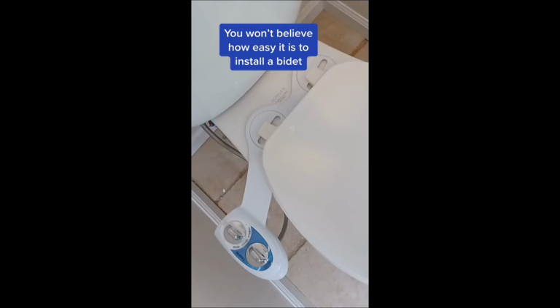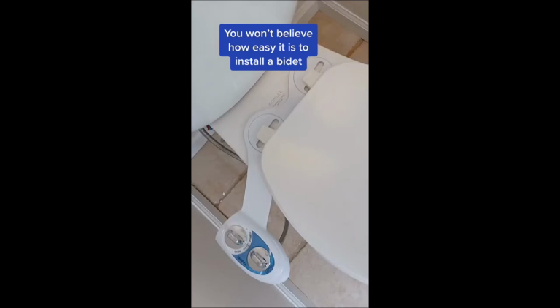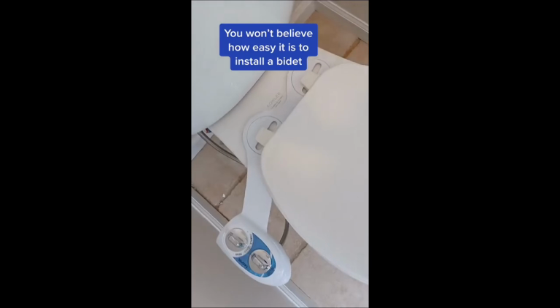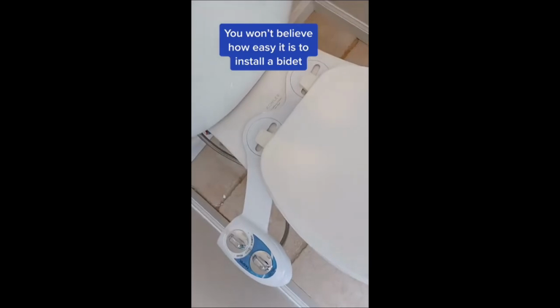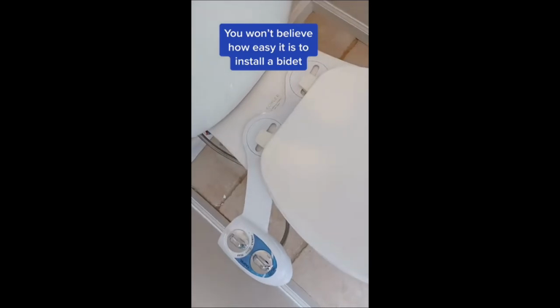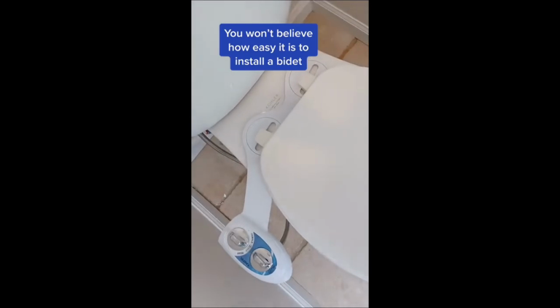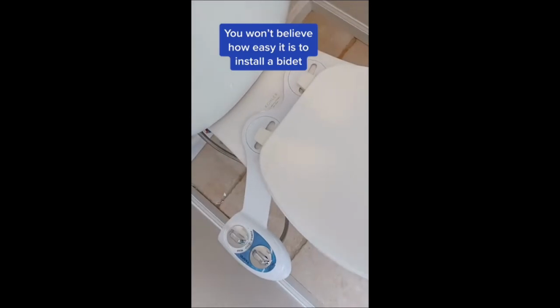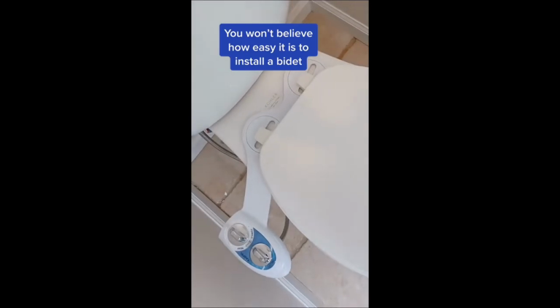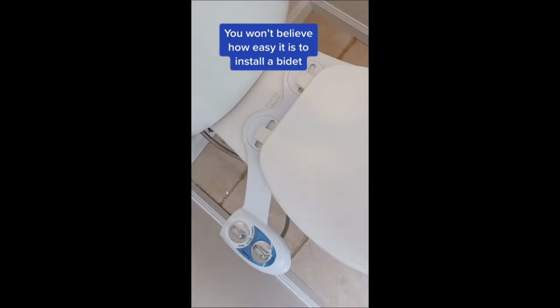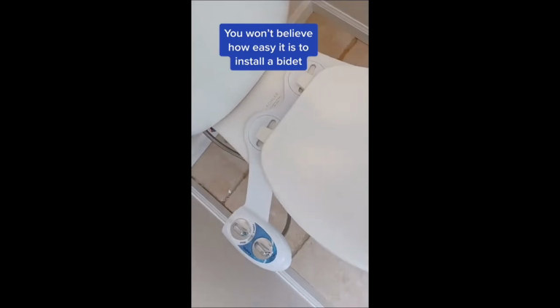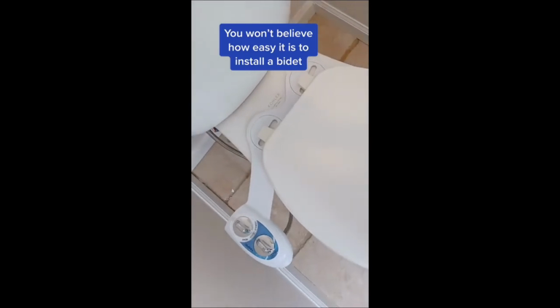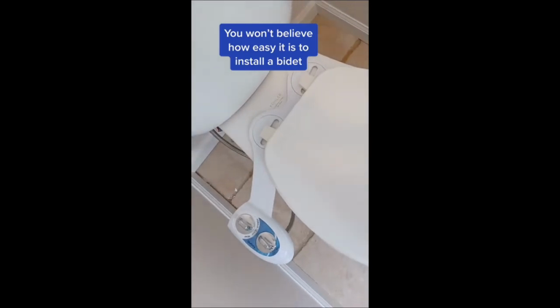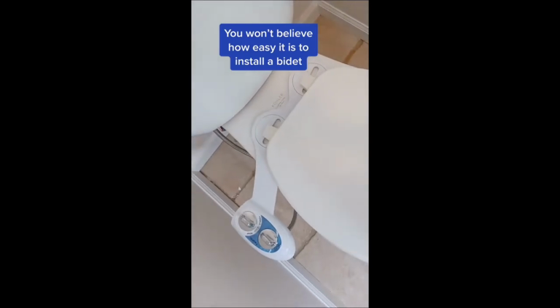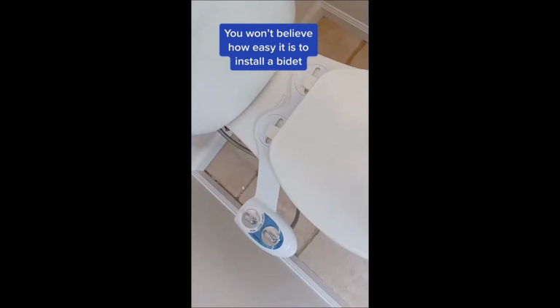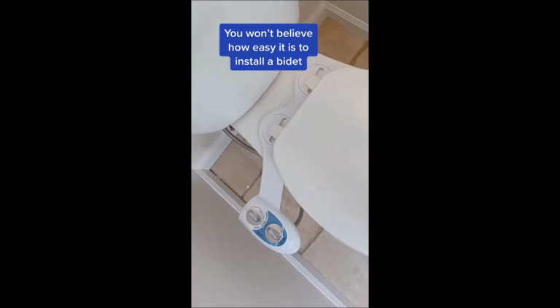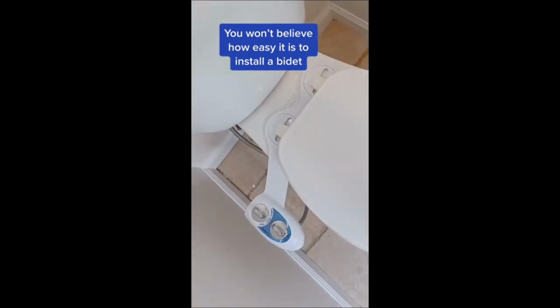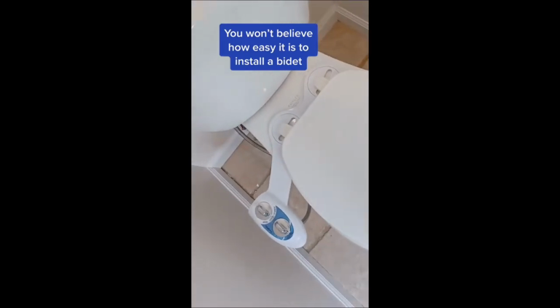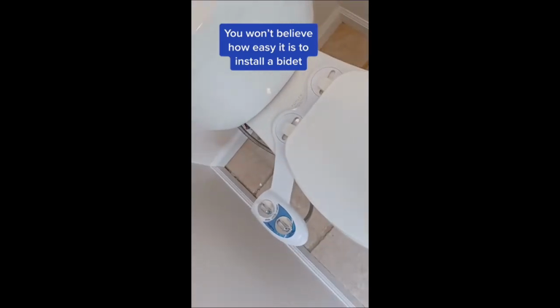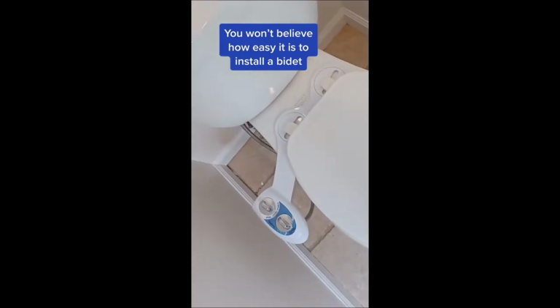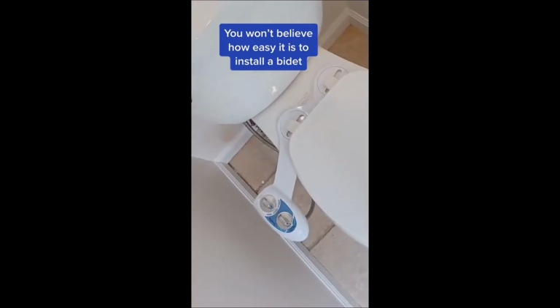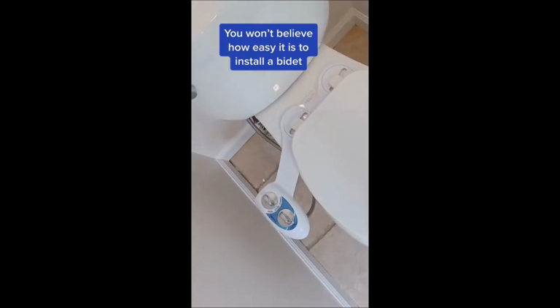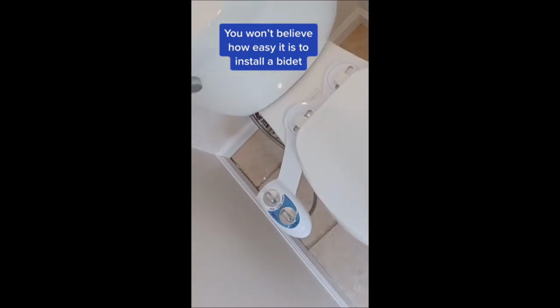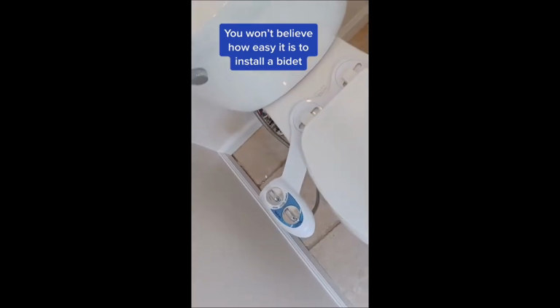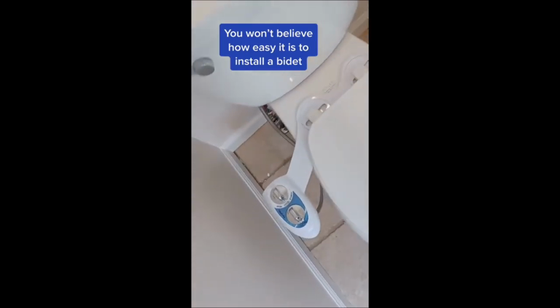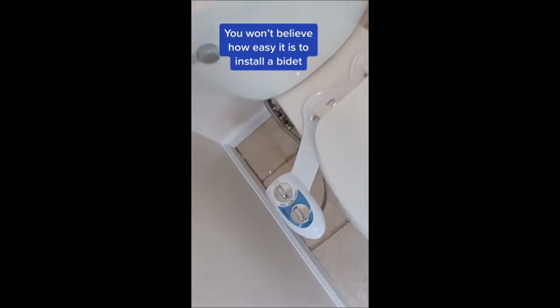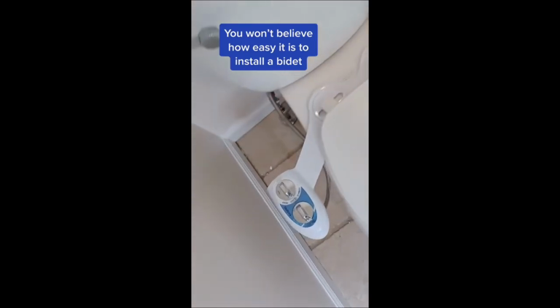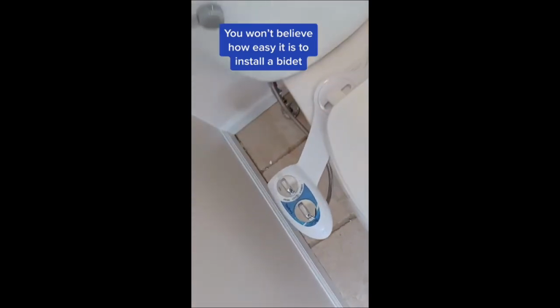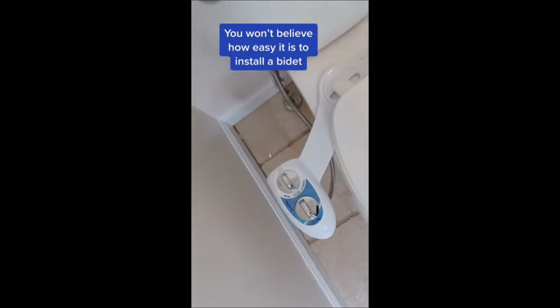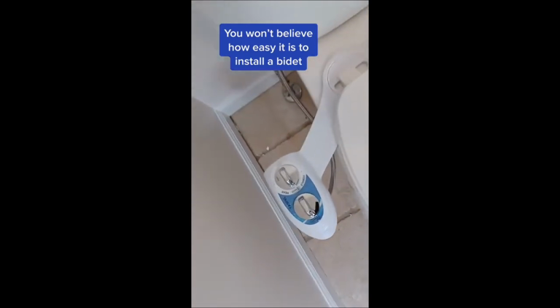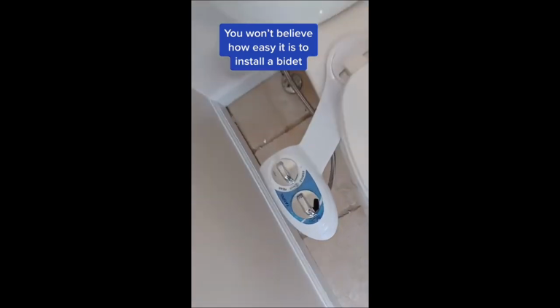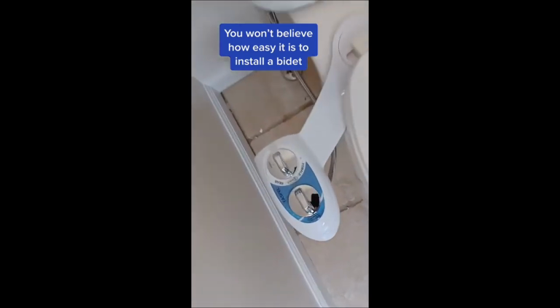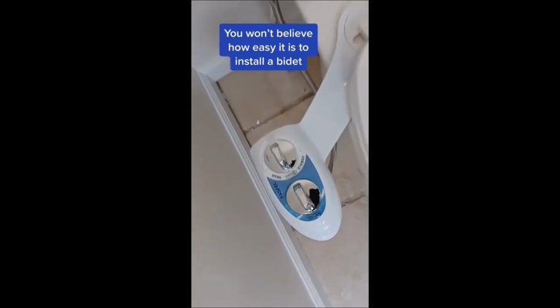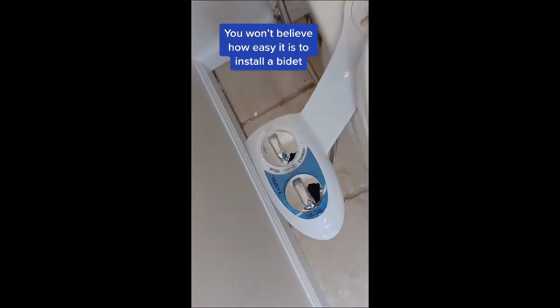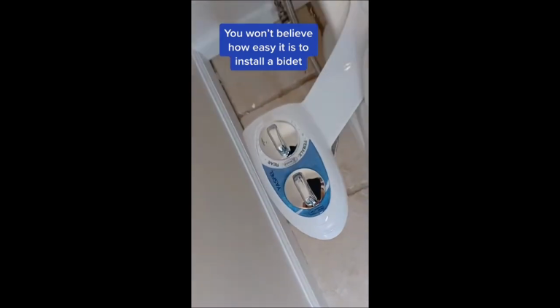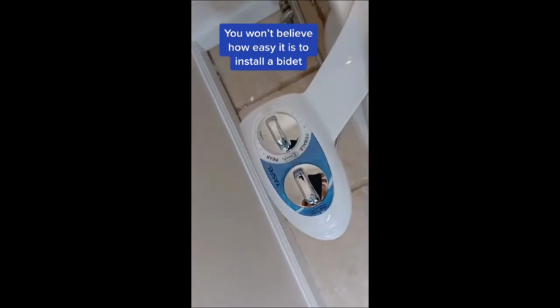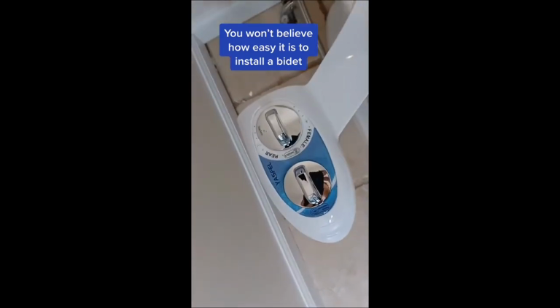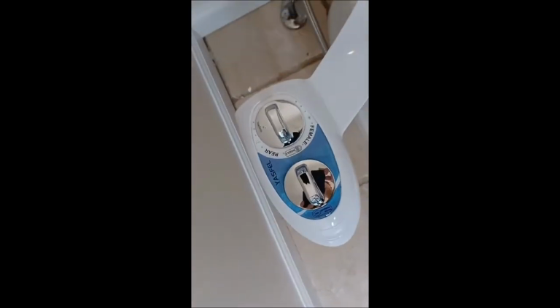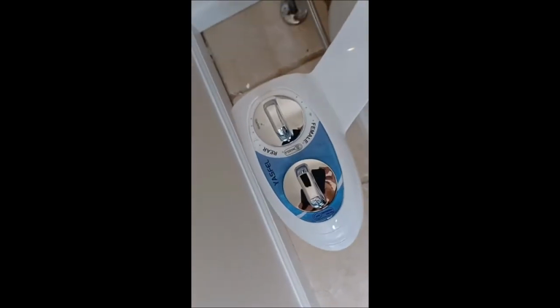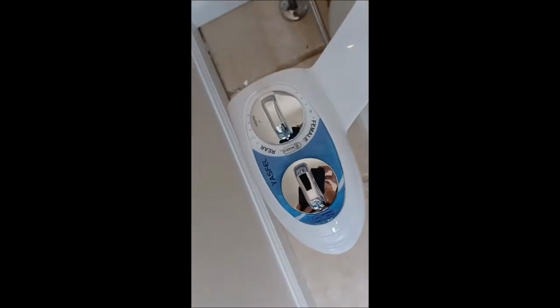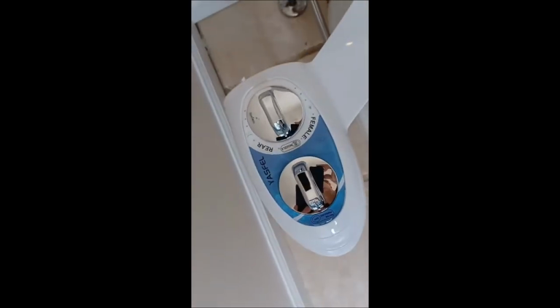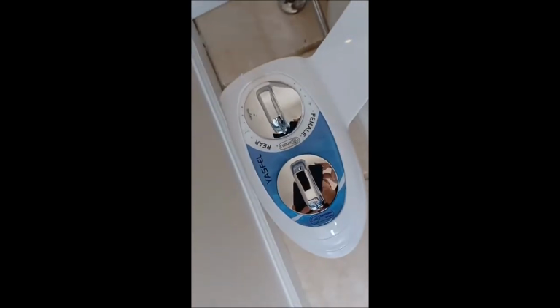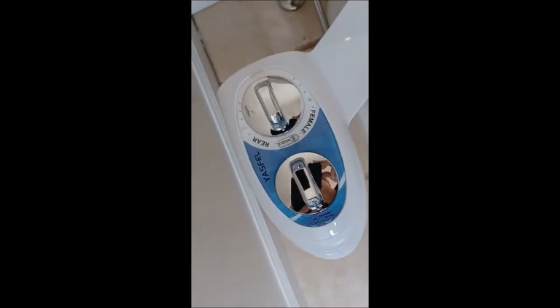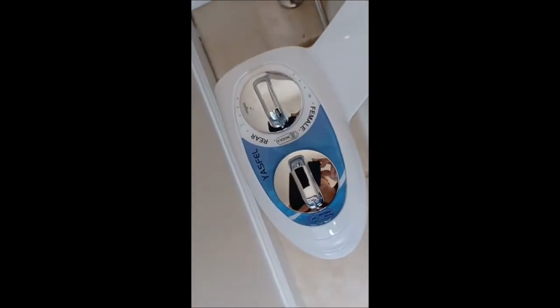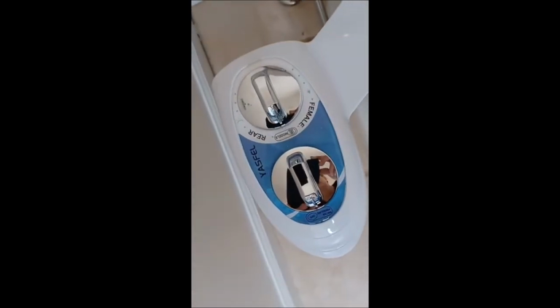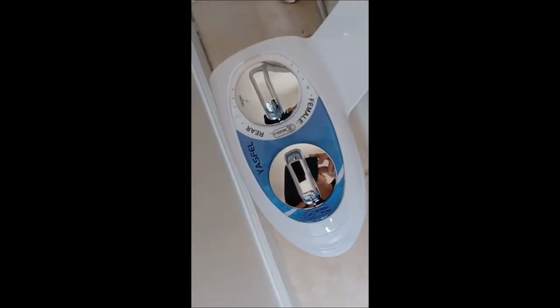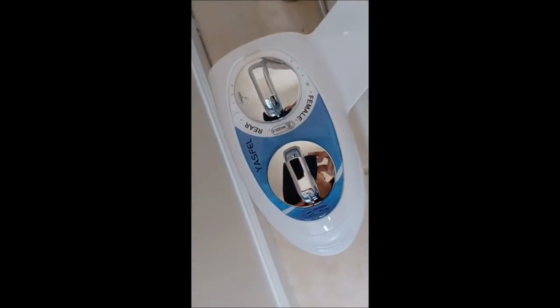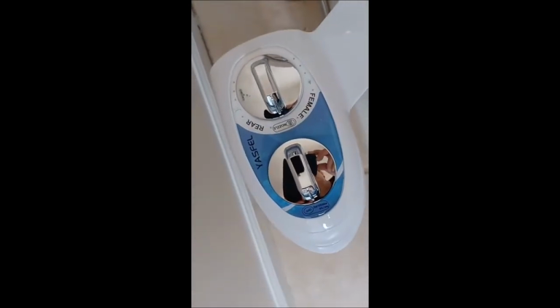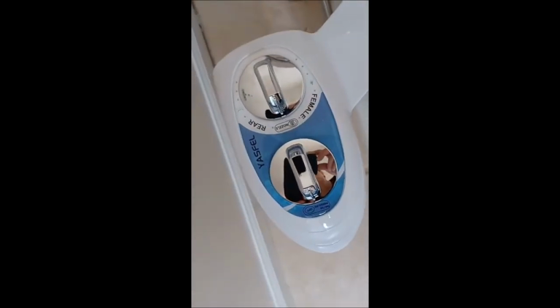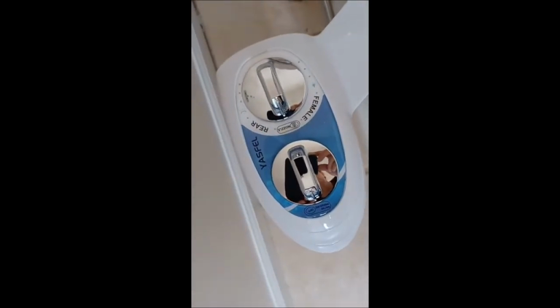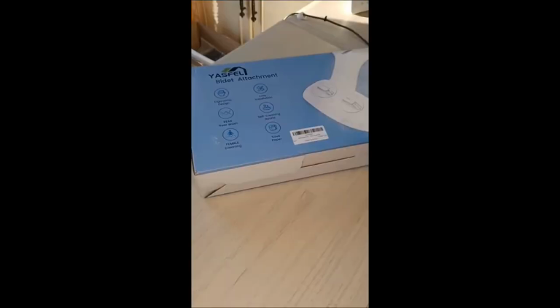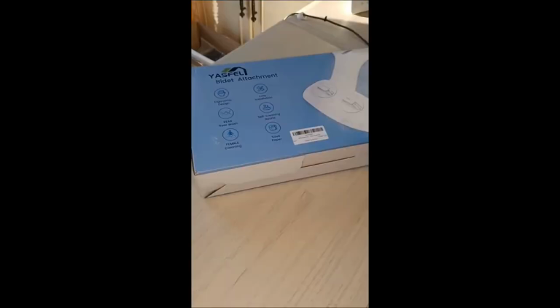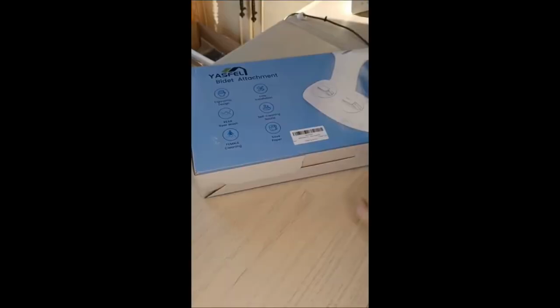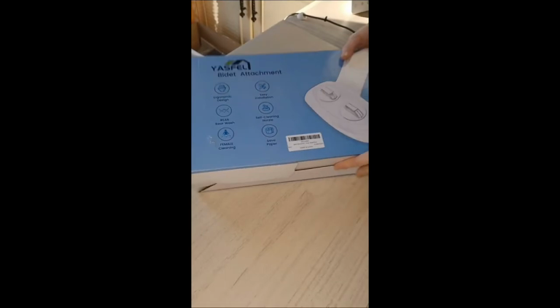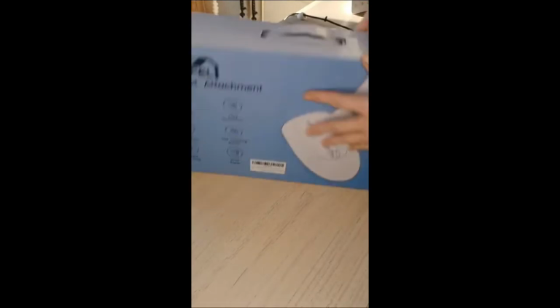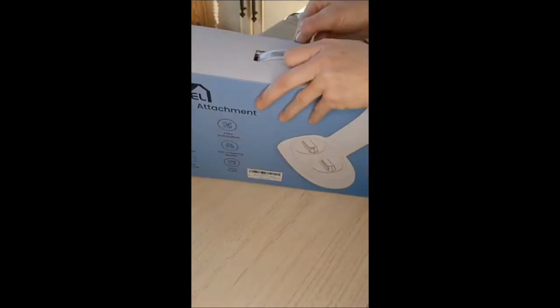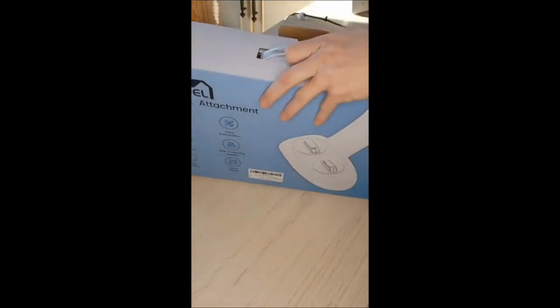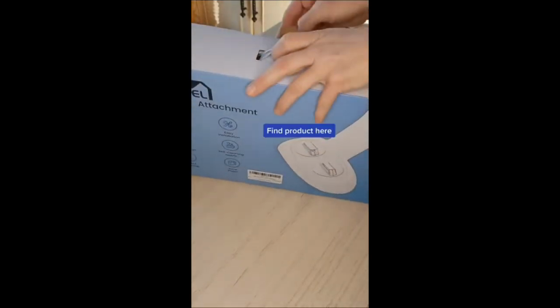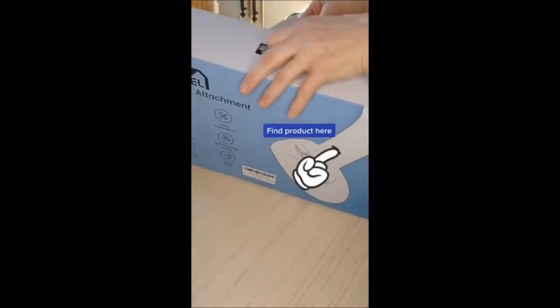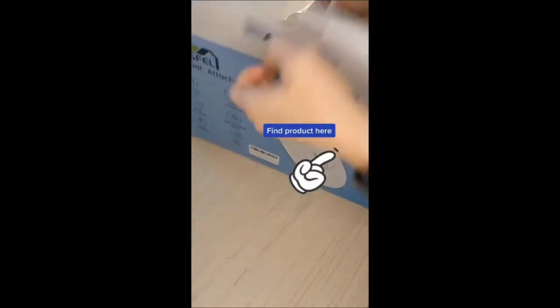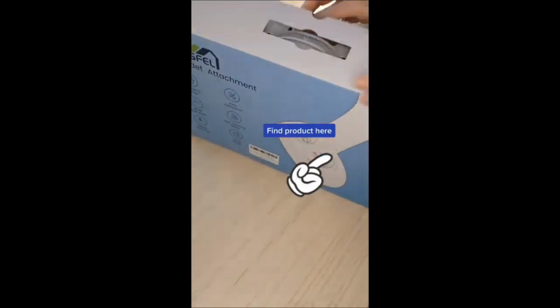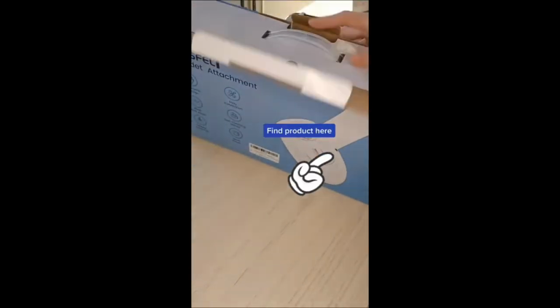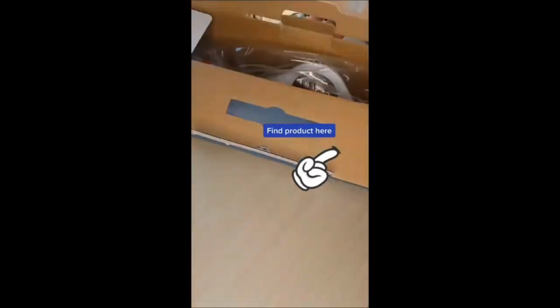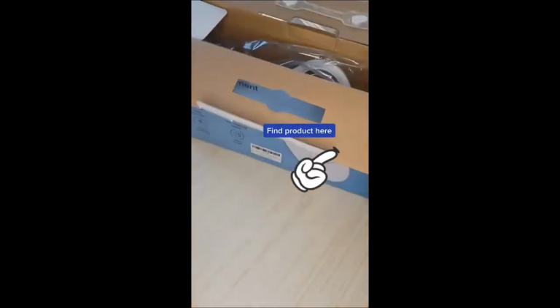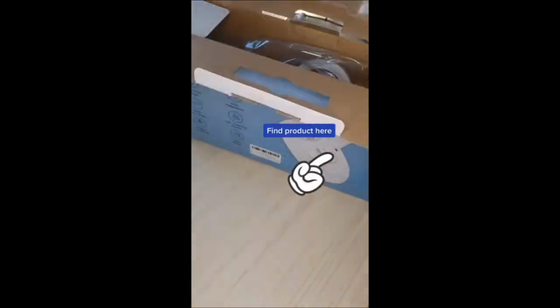You won't believe how easy it is to add a bidet to your toilet. Give me 90 seconds and I'll show you how. I'm not a professional, just a homeowner showing you one way you can do it yourself.